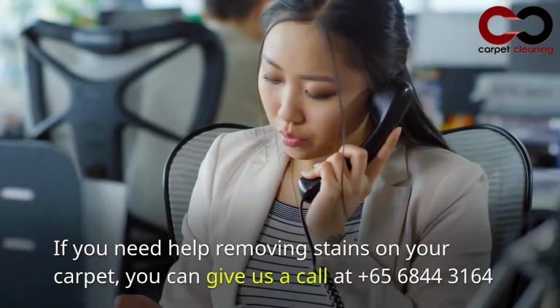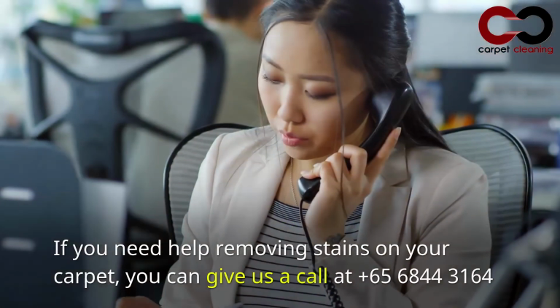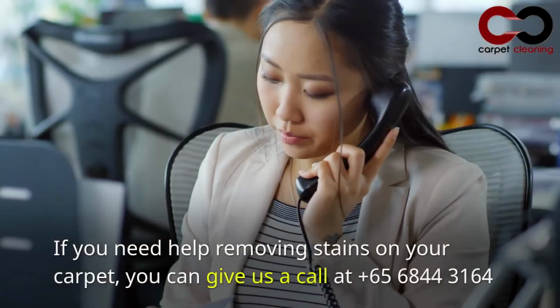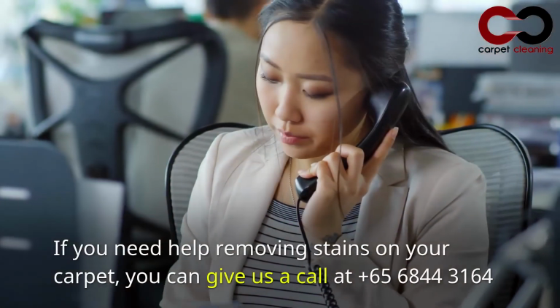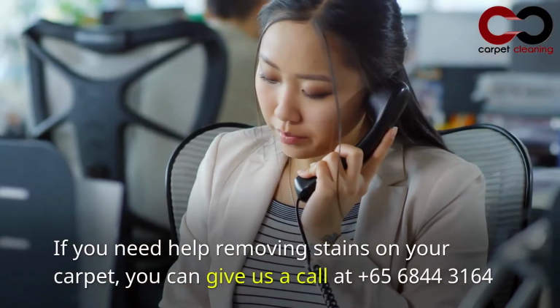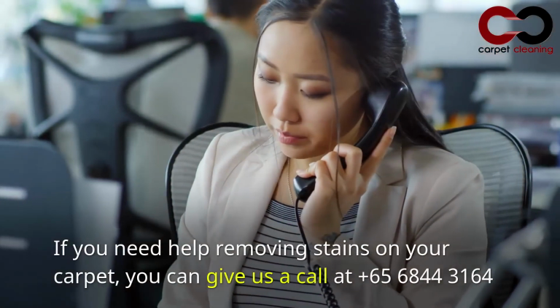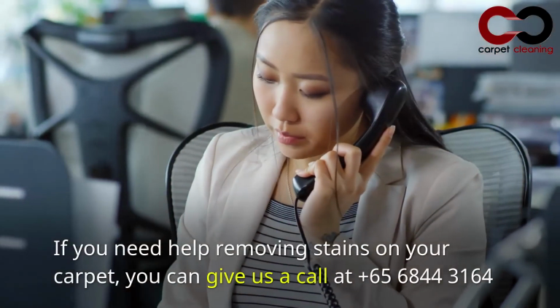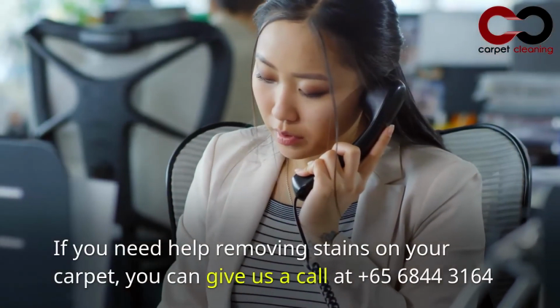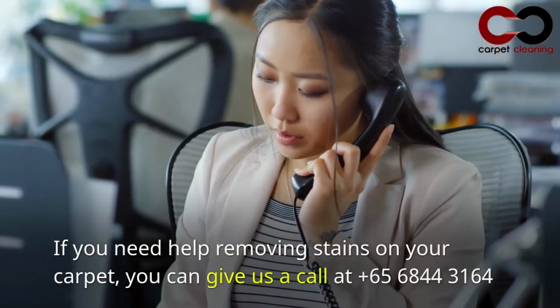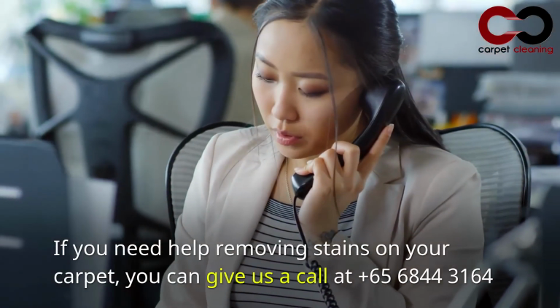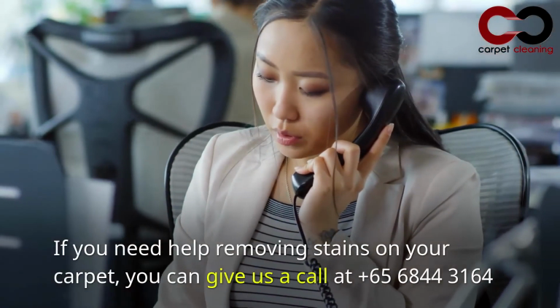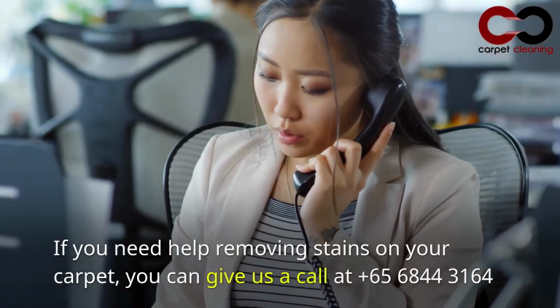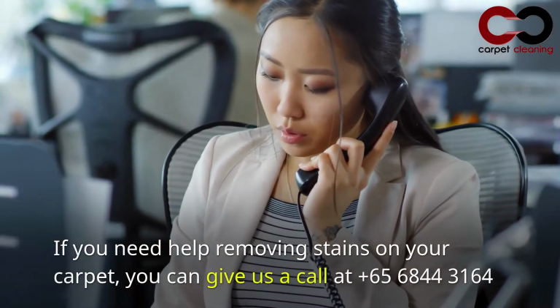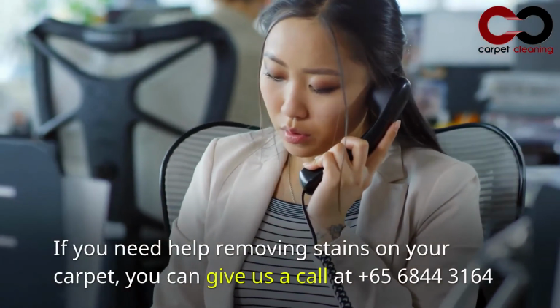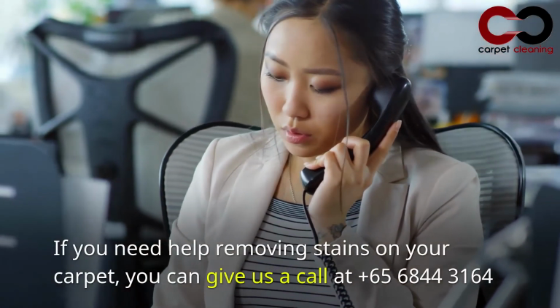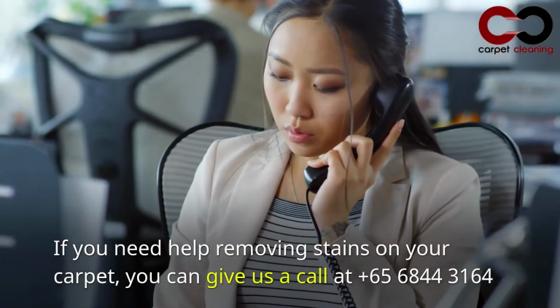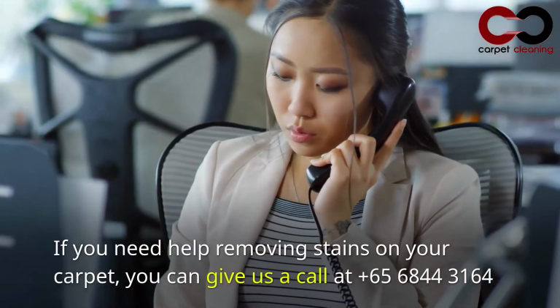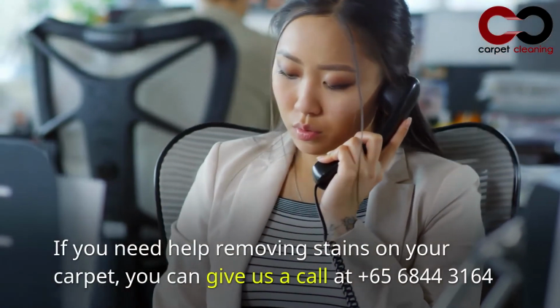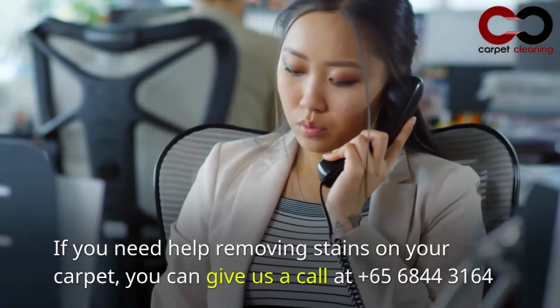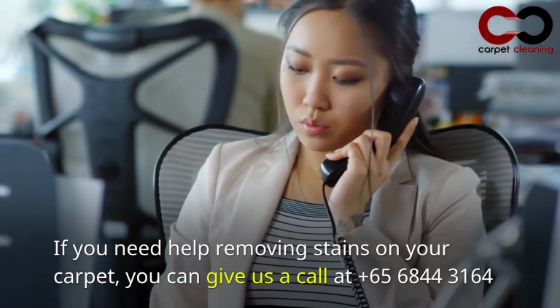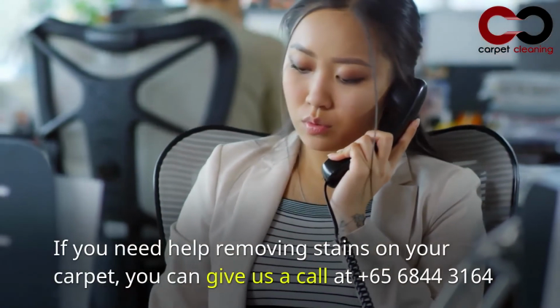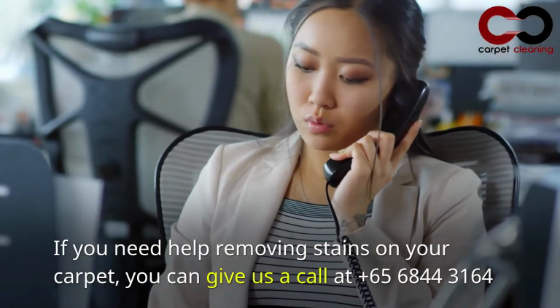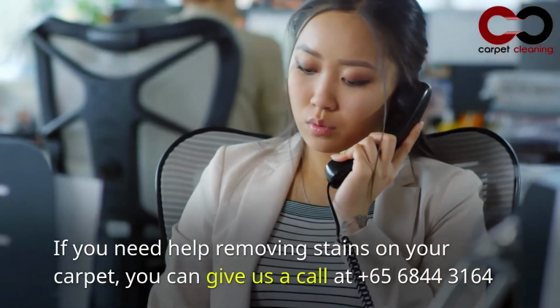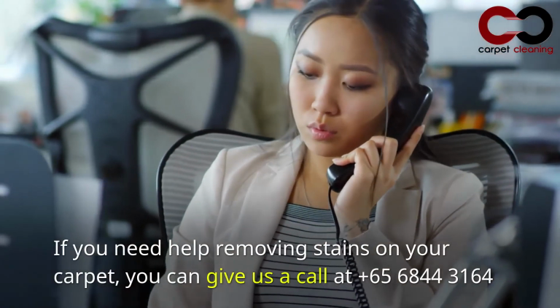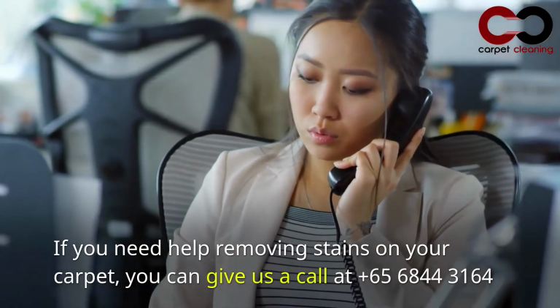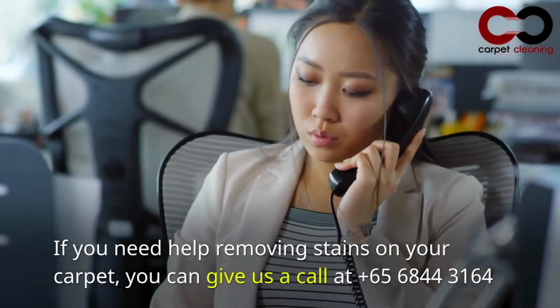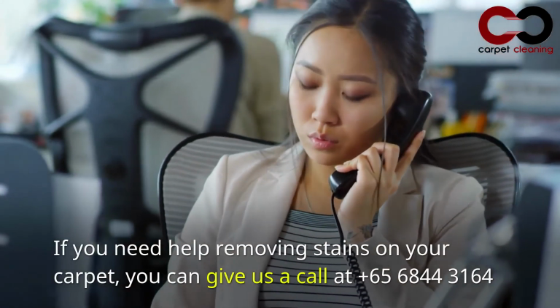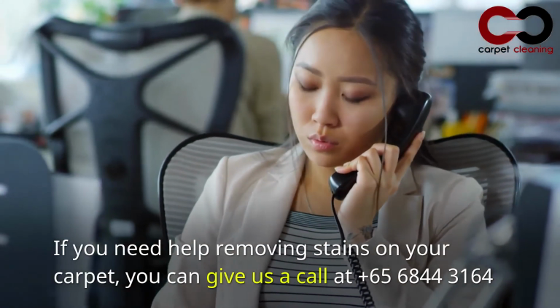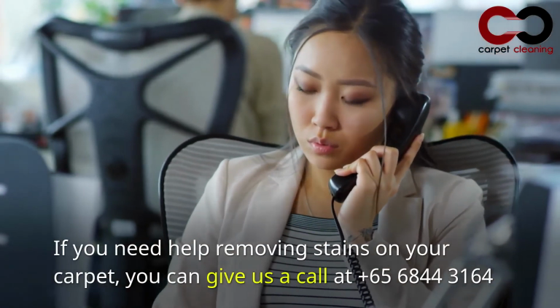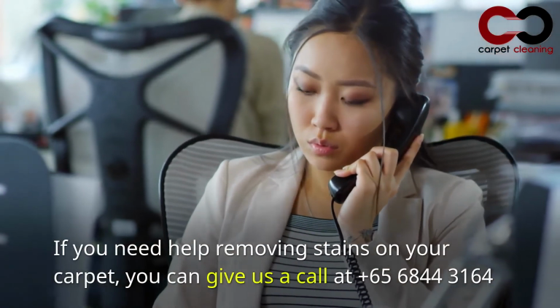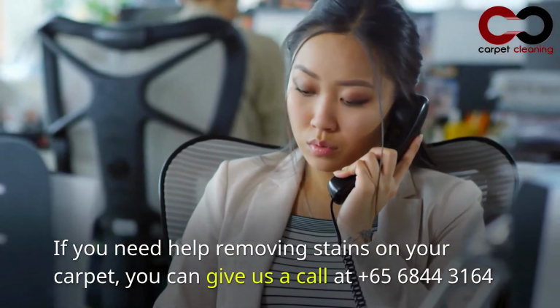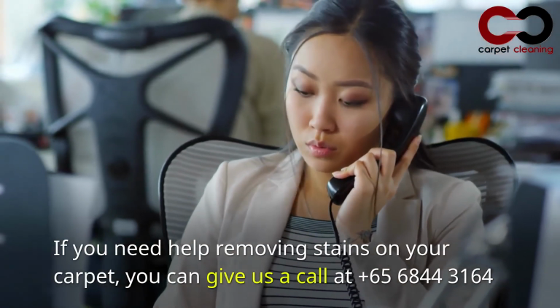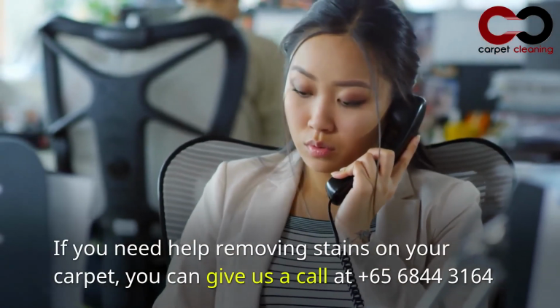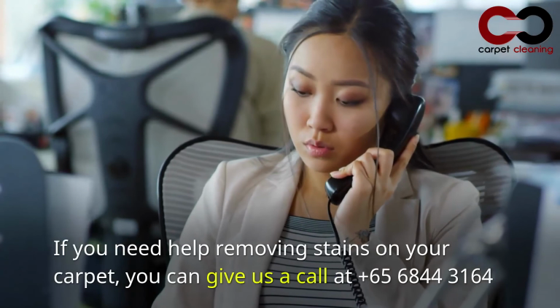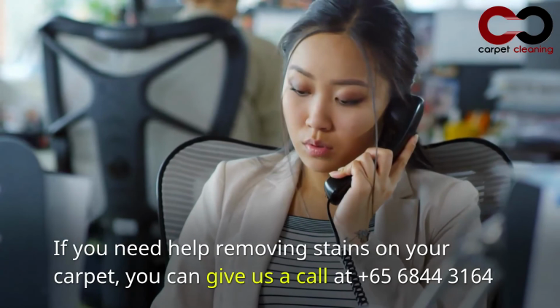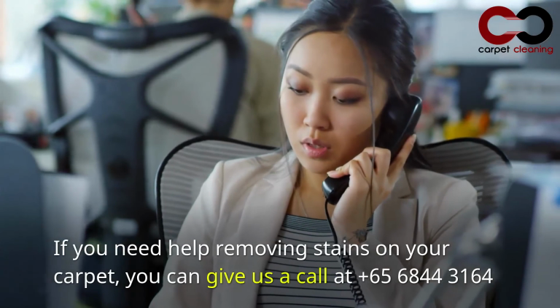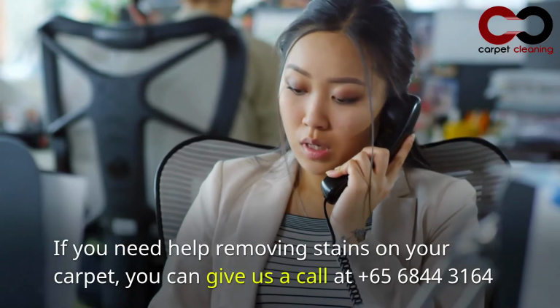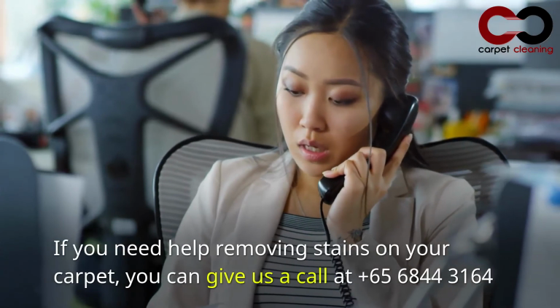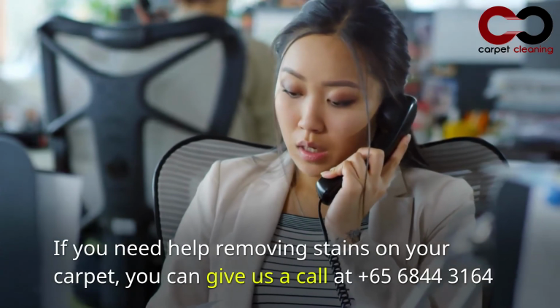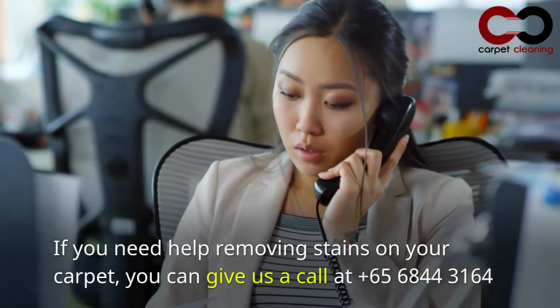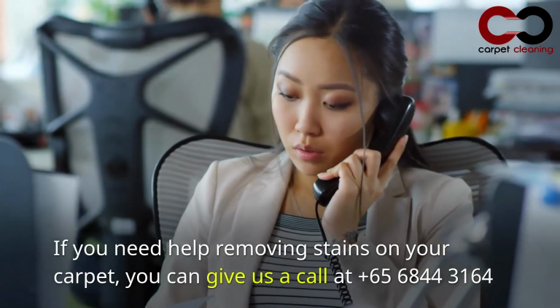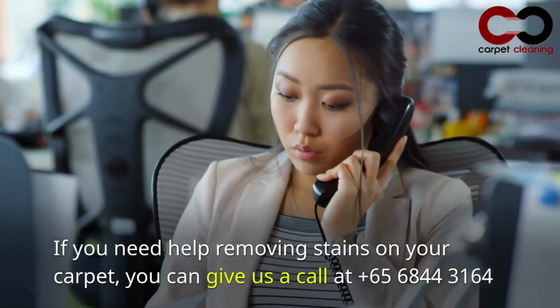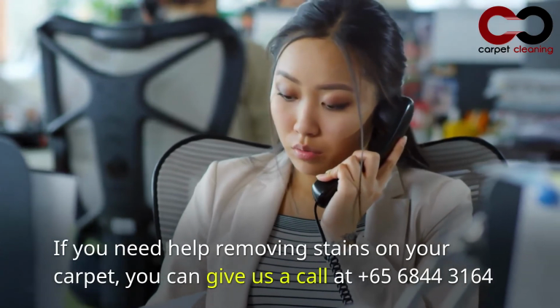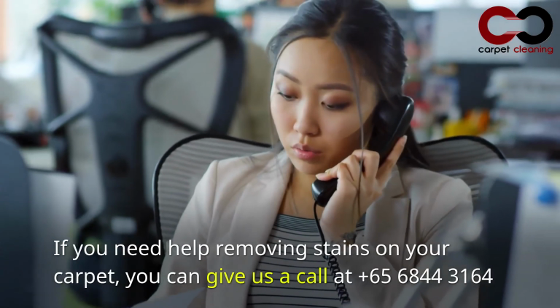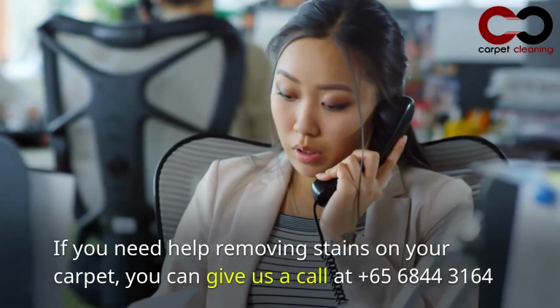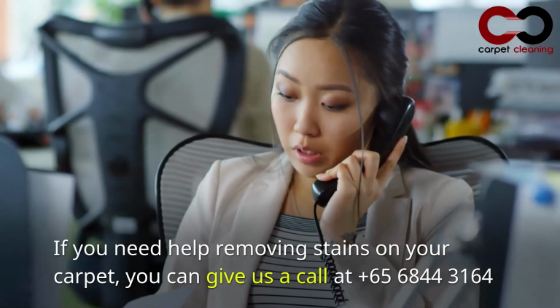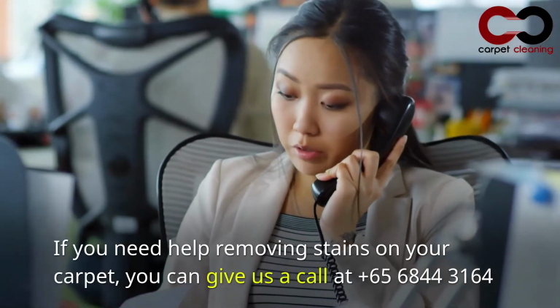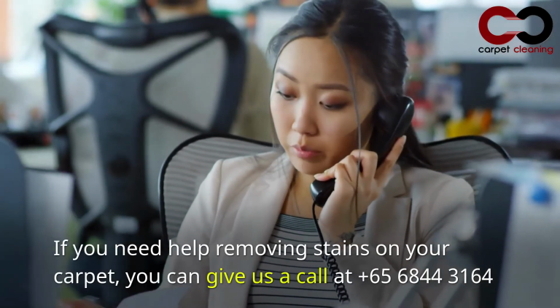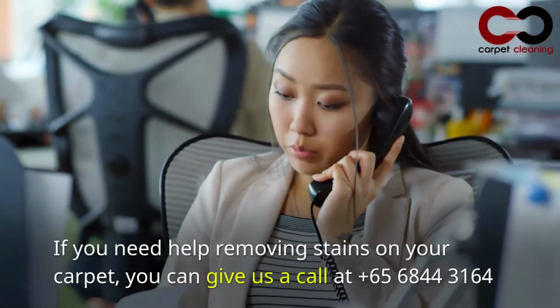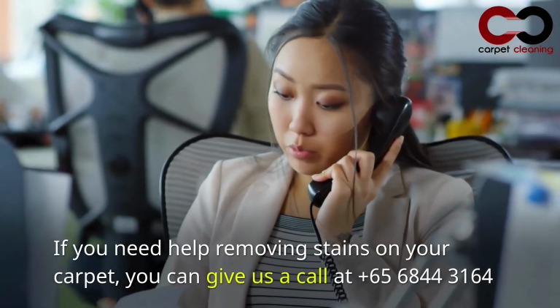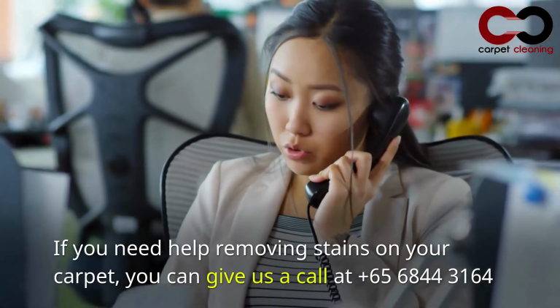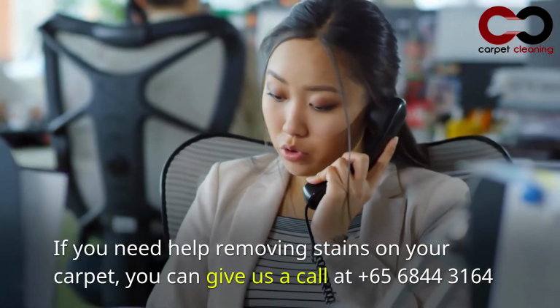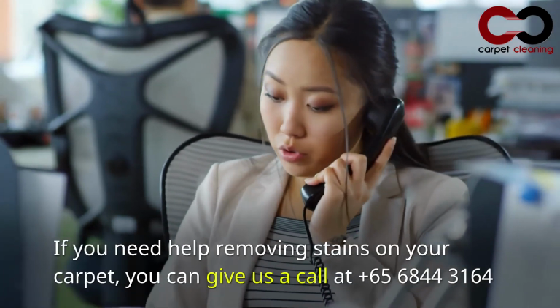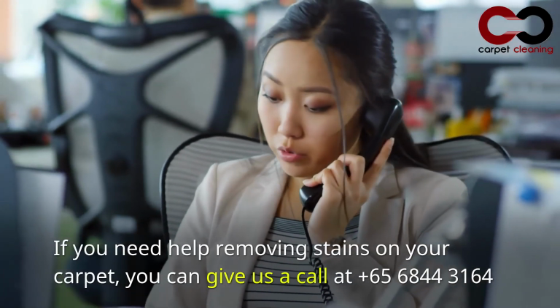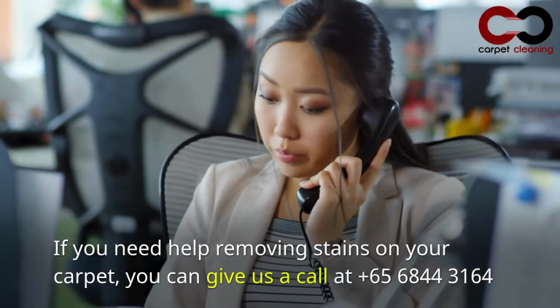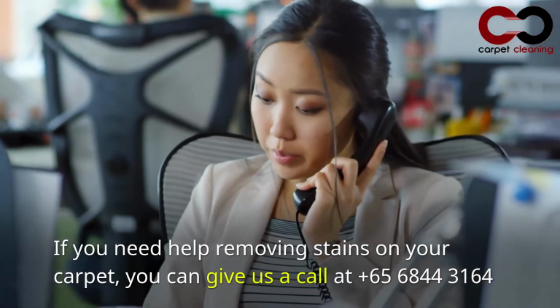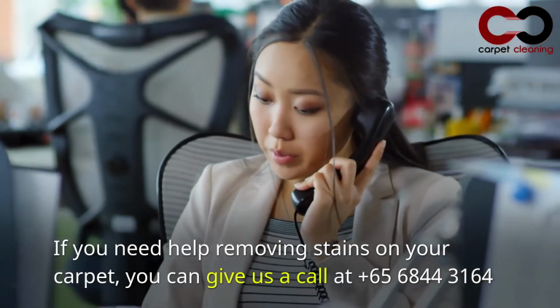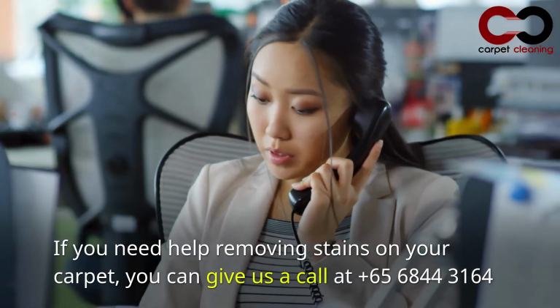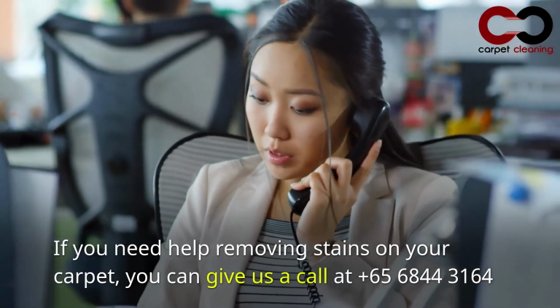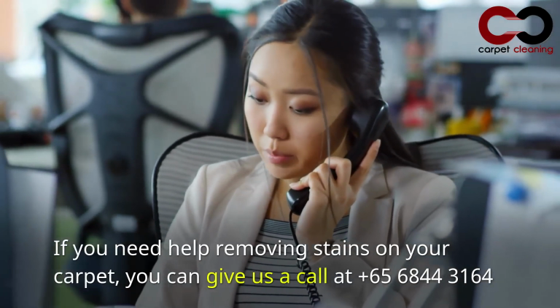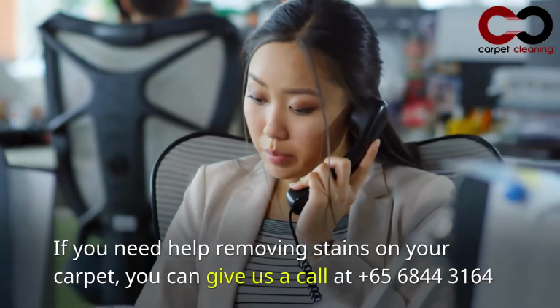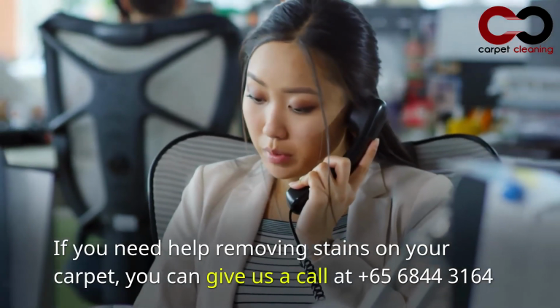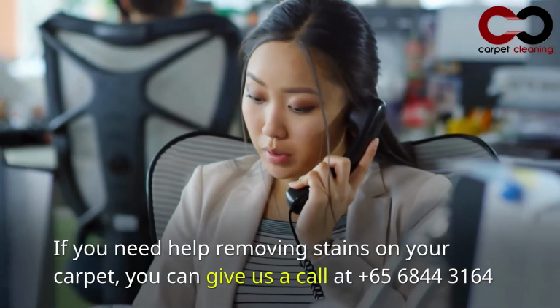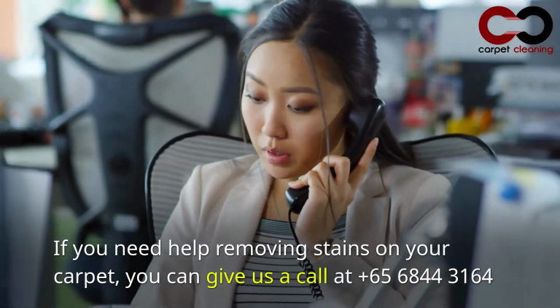If you need help removing stains on your carpet, you can give us a call at +65 6844 3164.